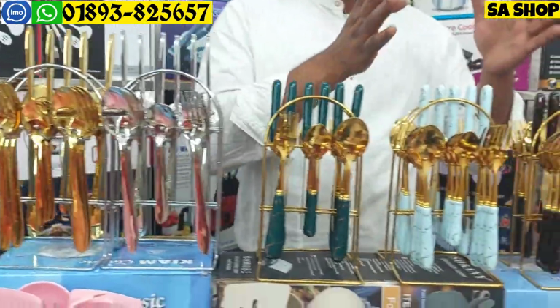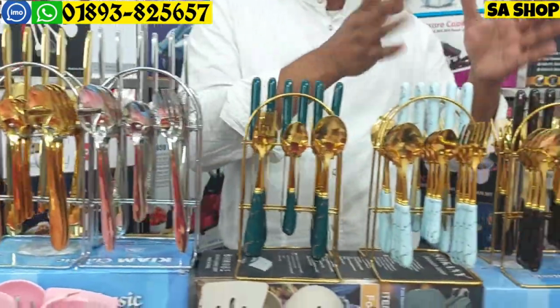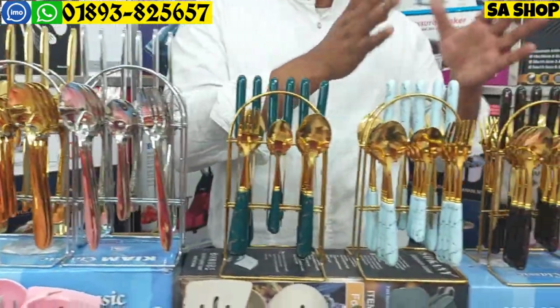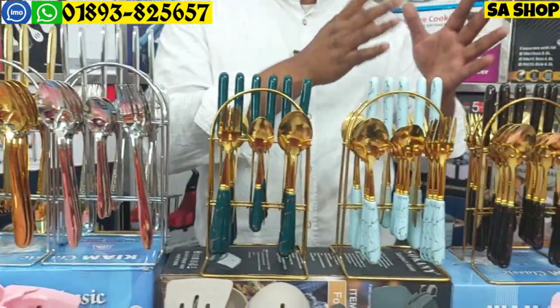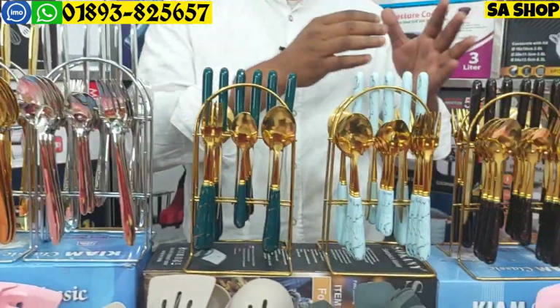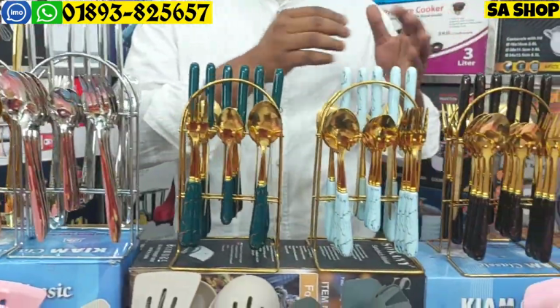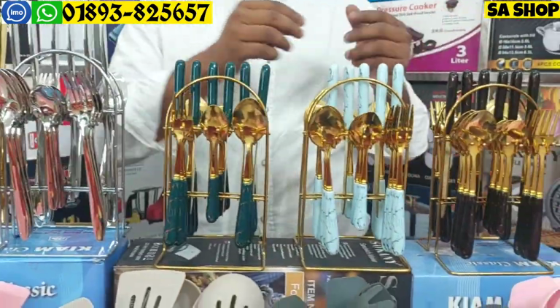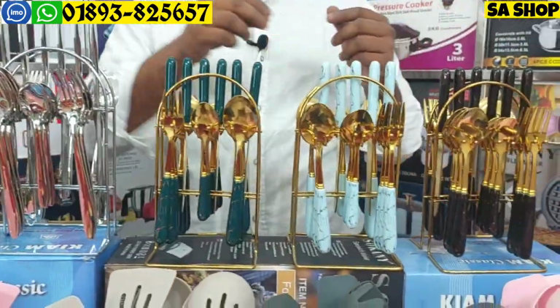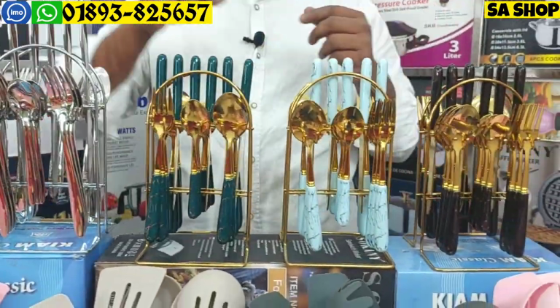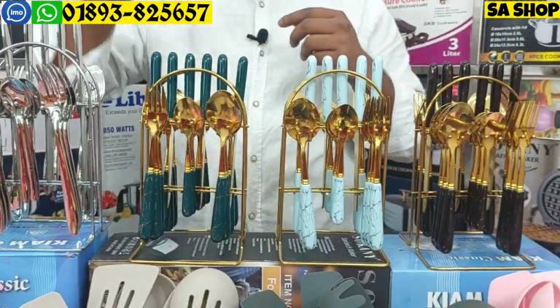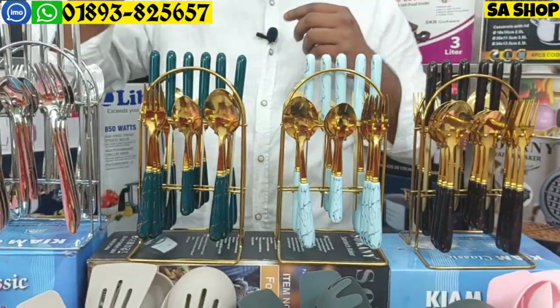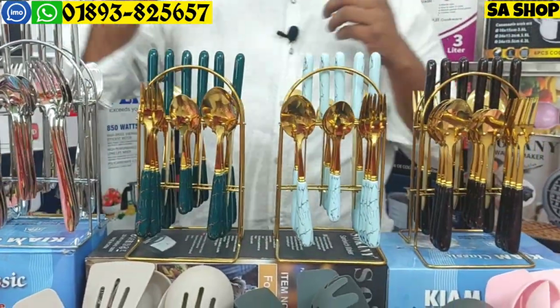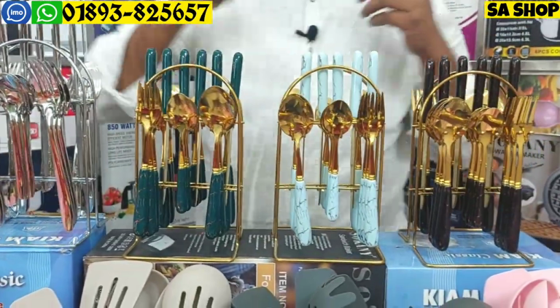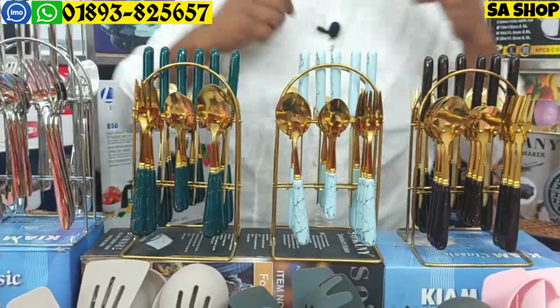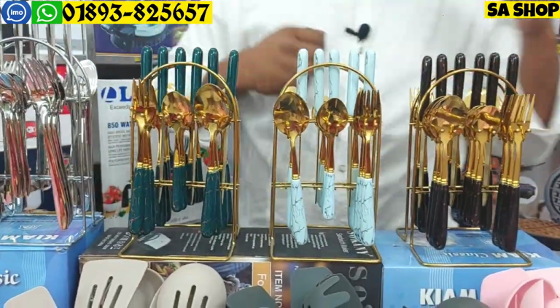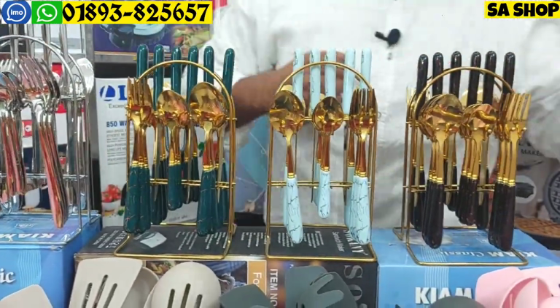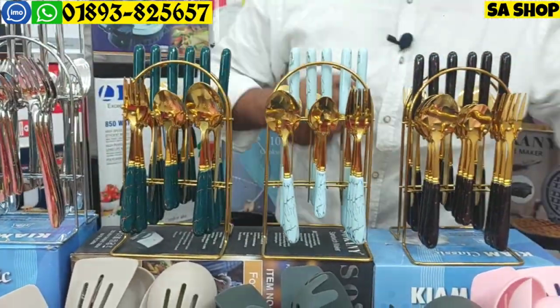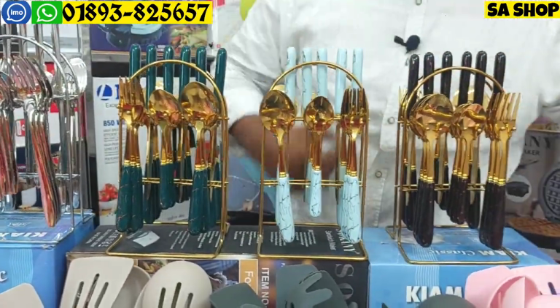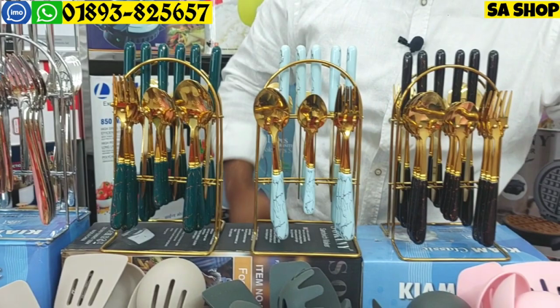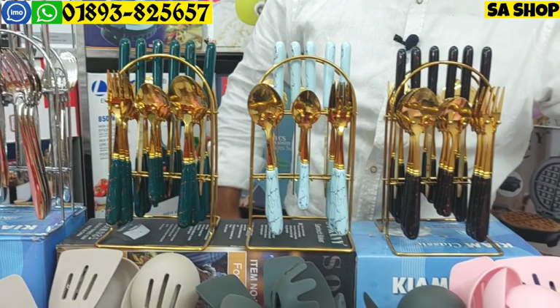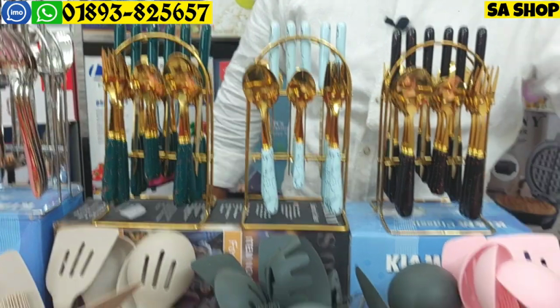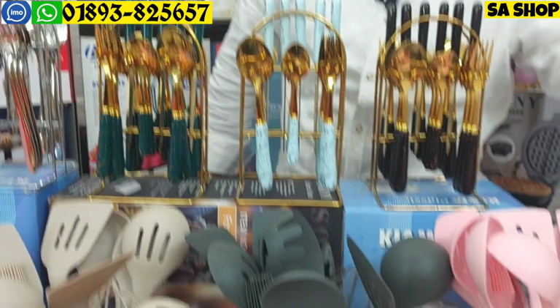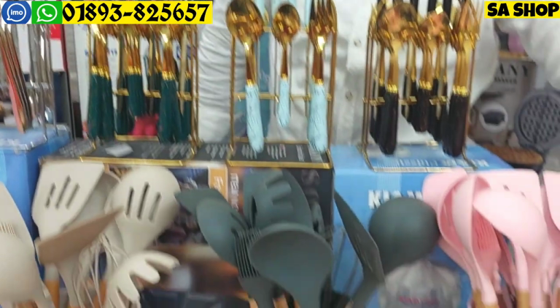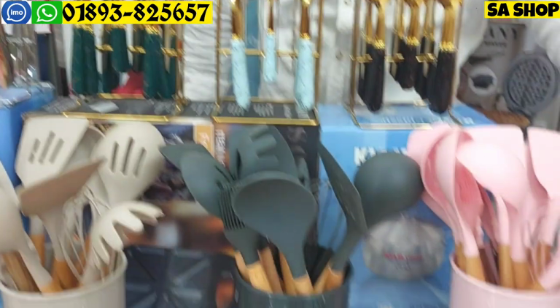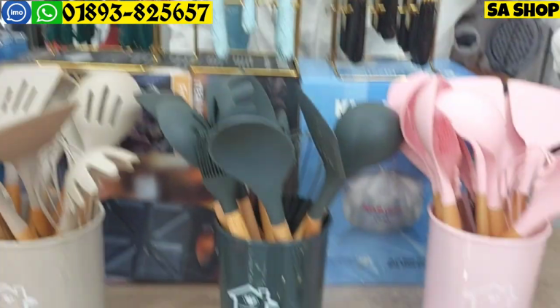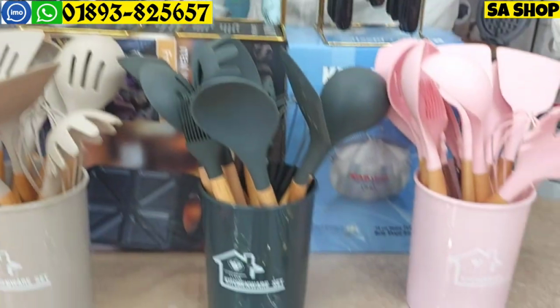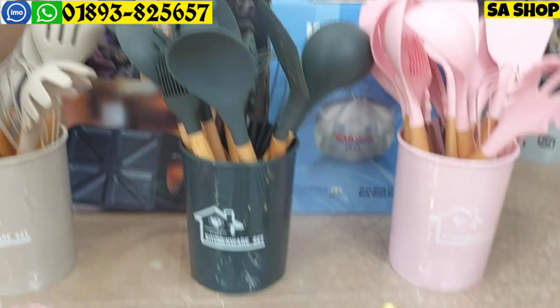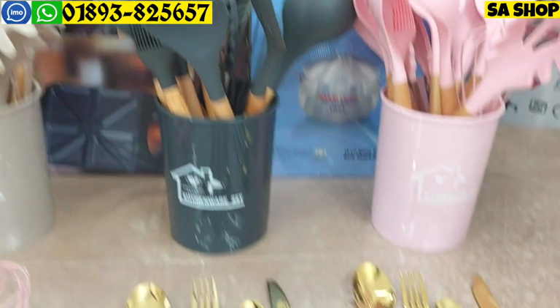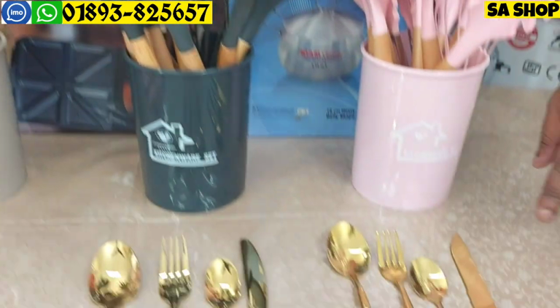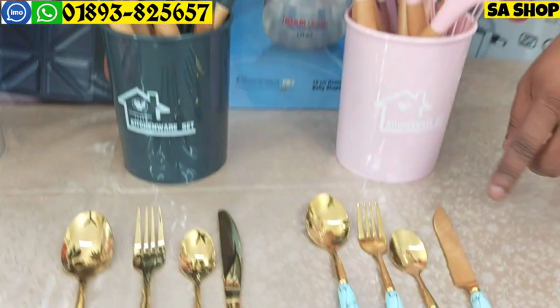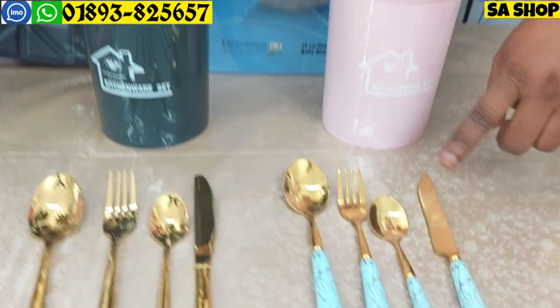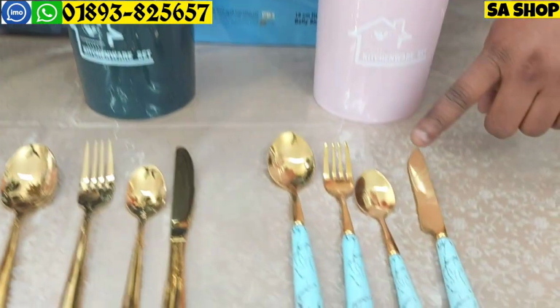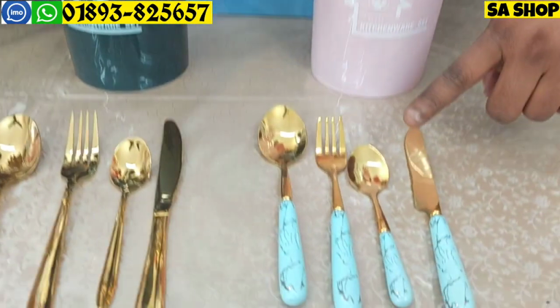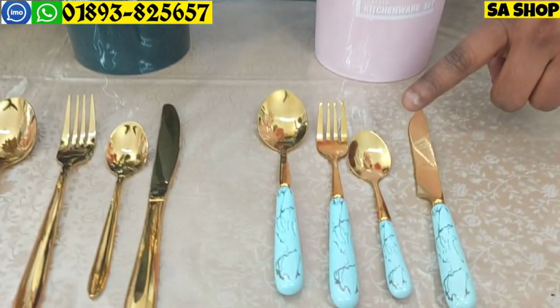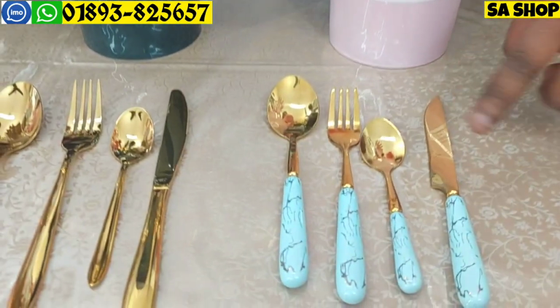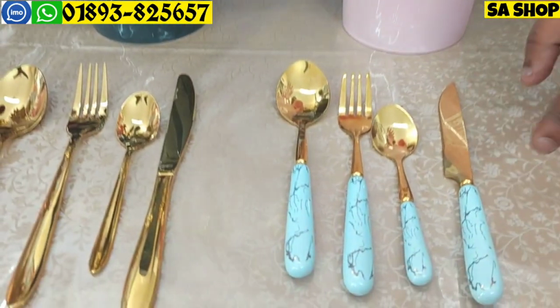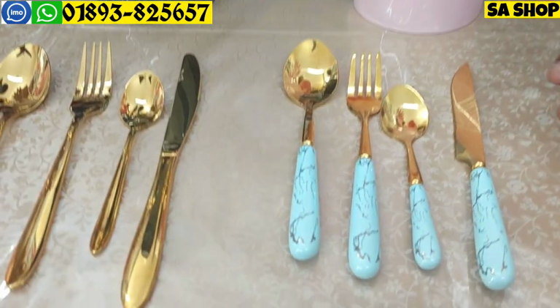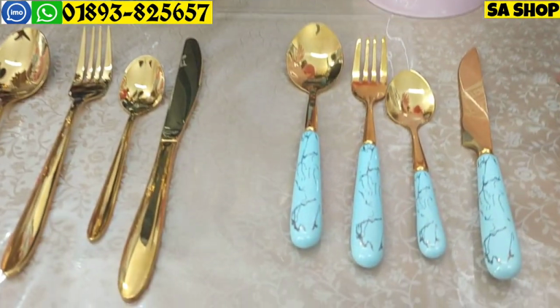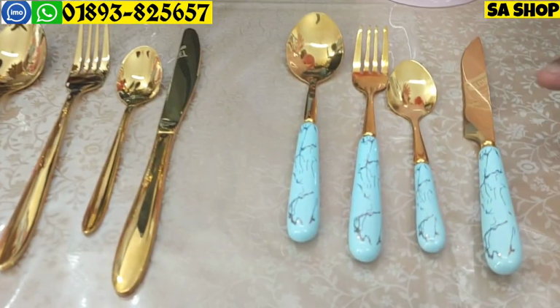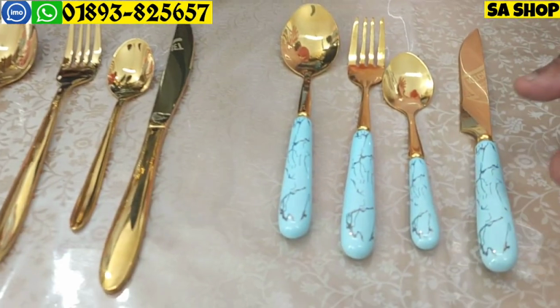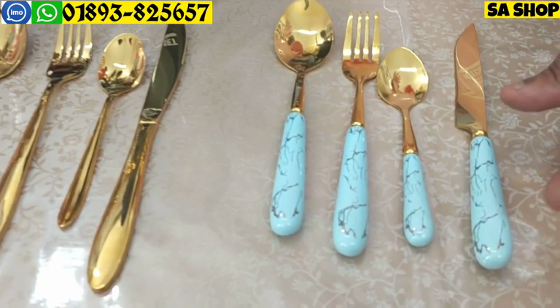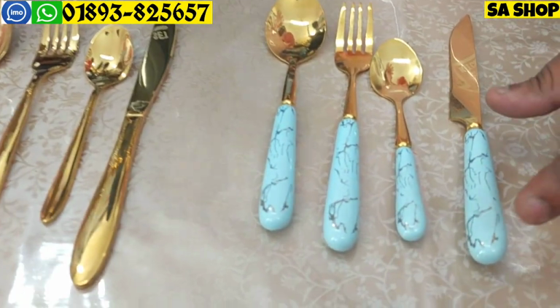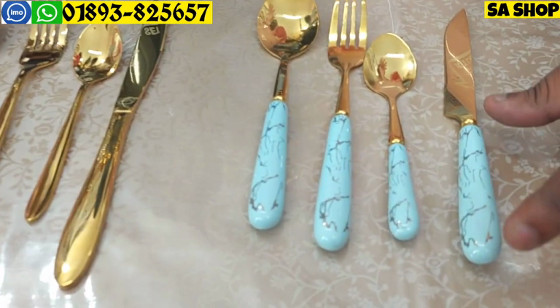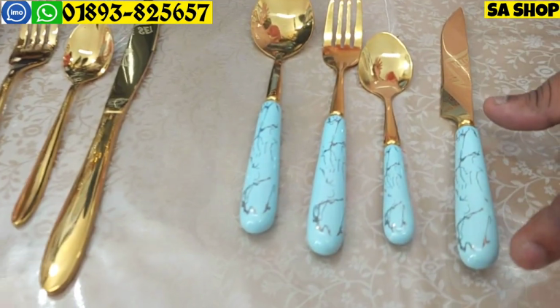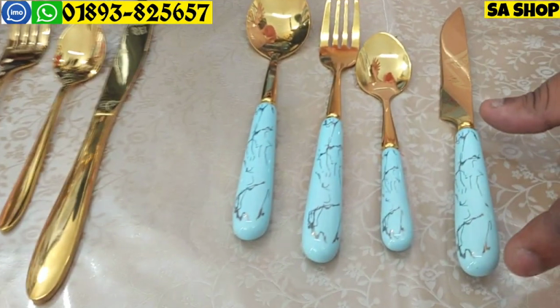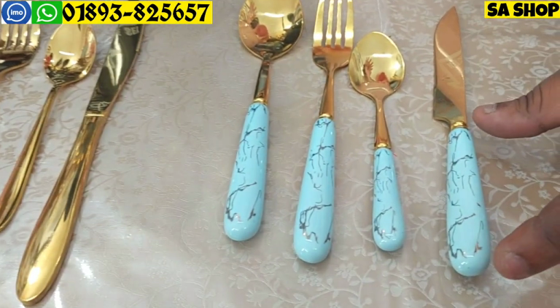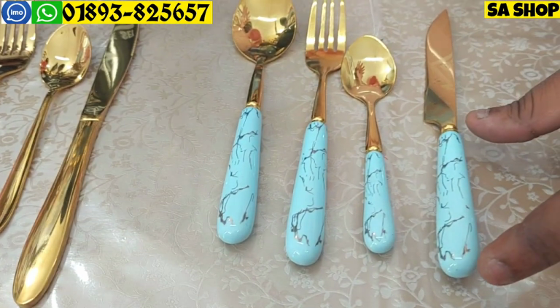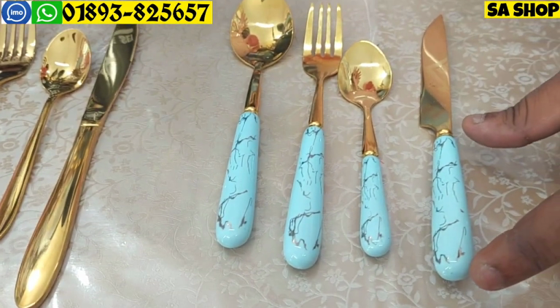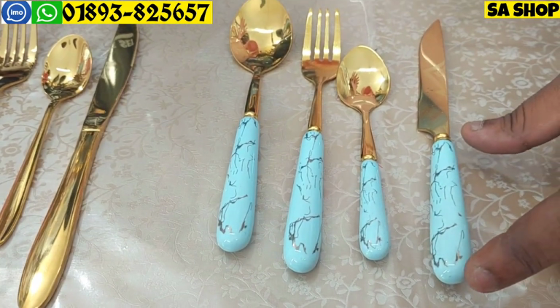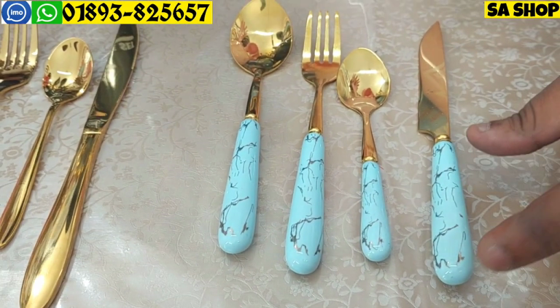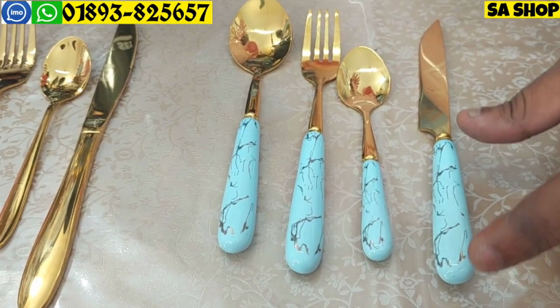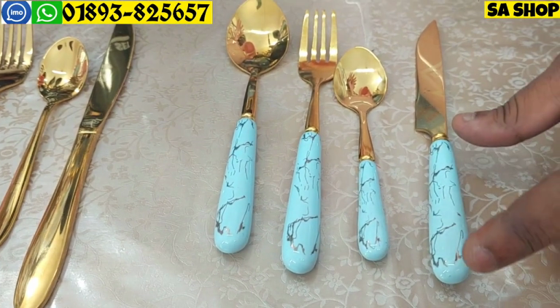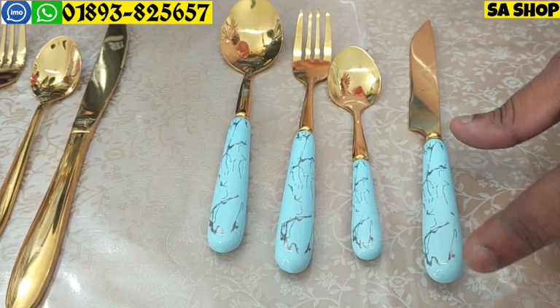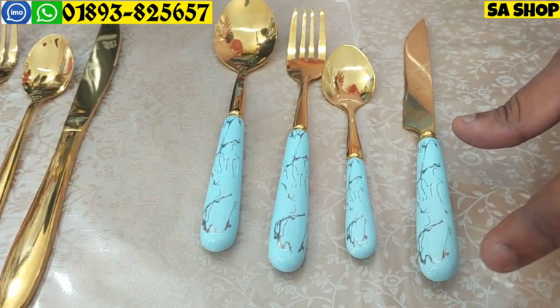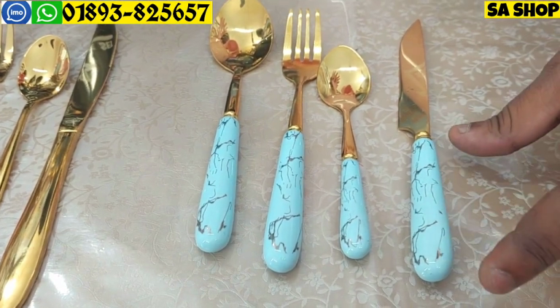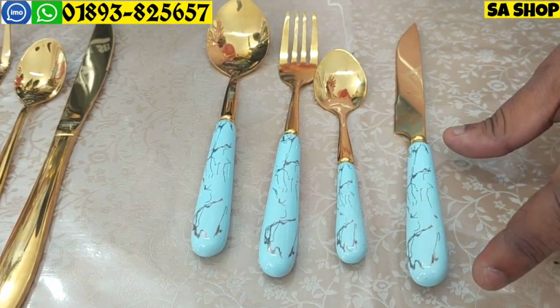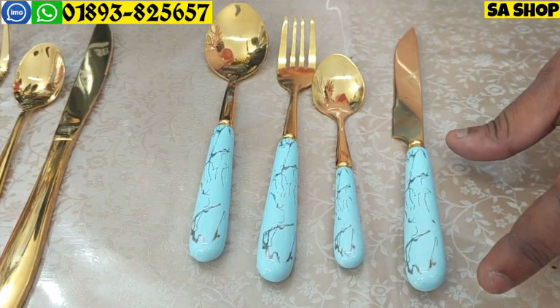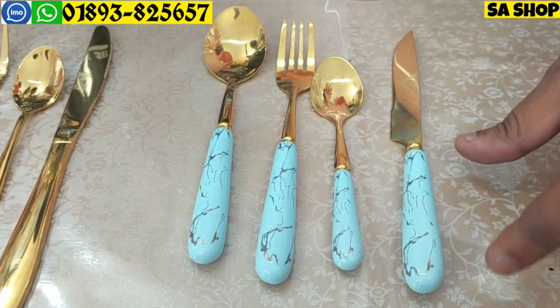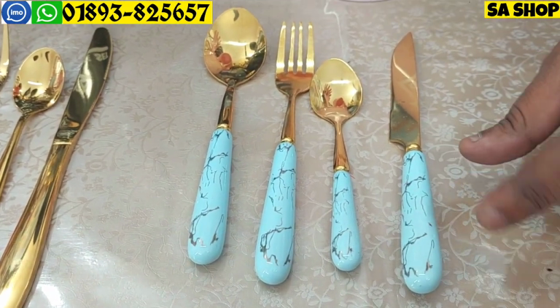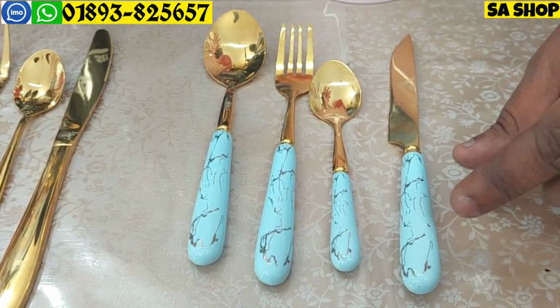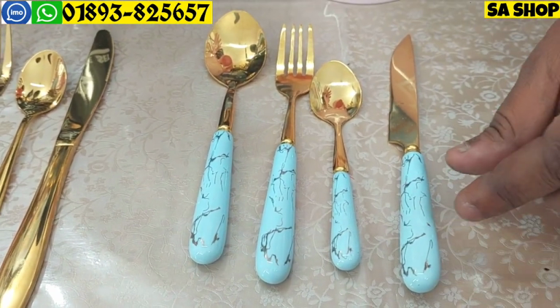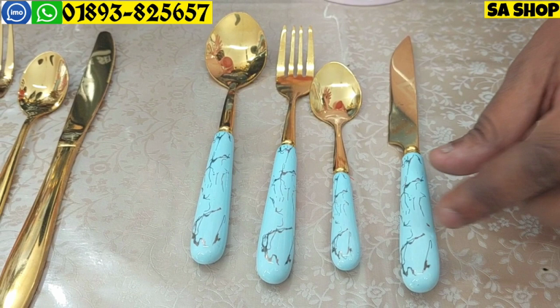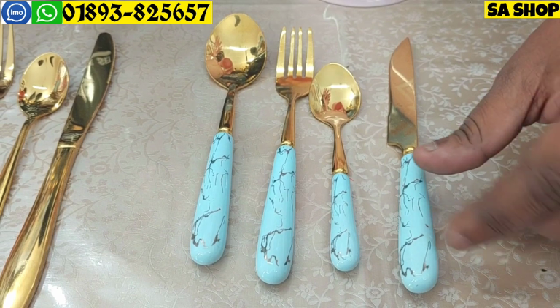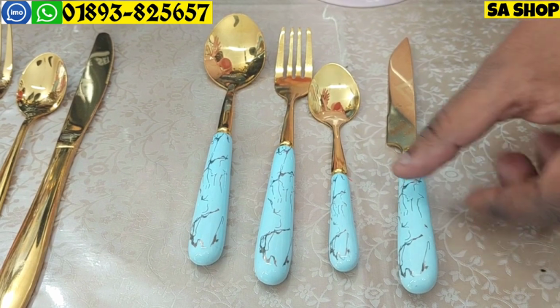The material will be ceramic. See, this is ceramic. This is very nice.